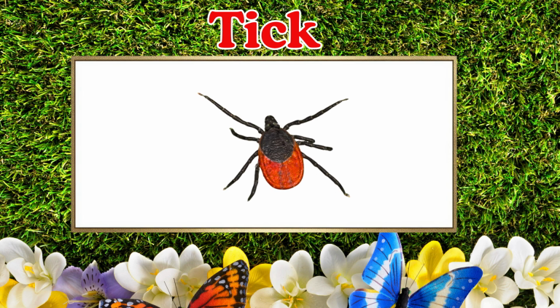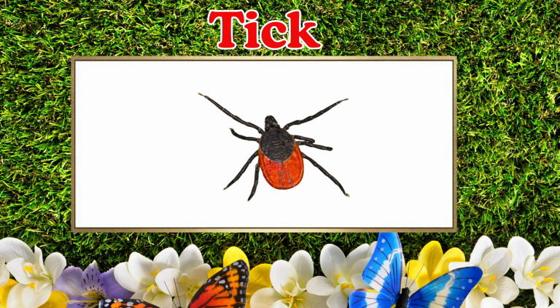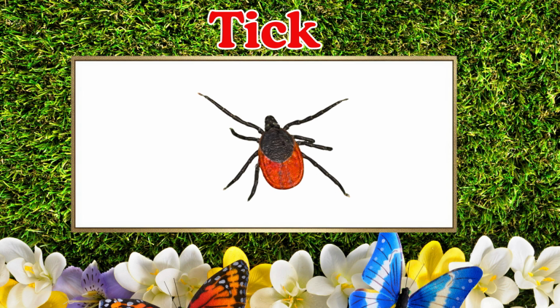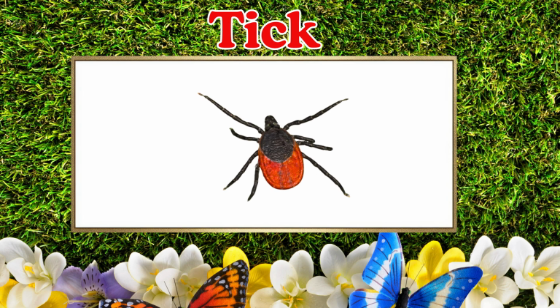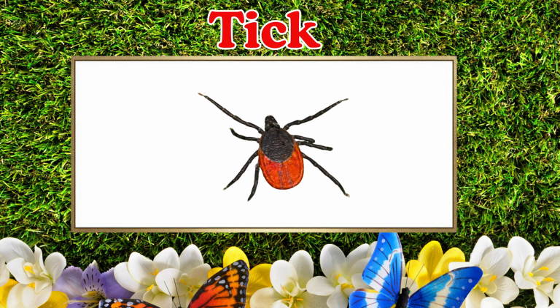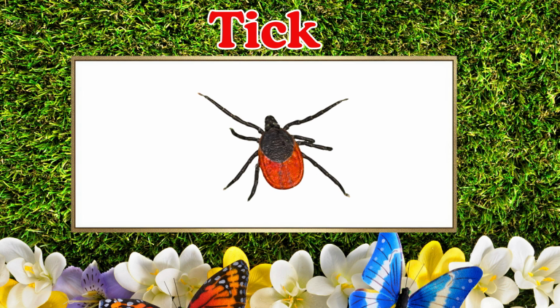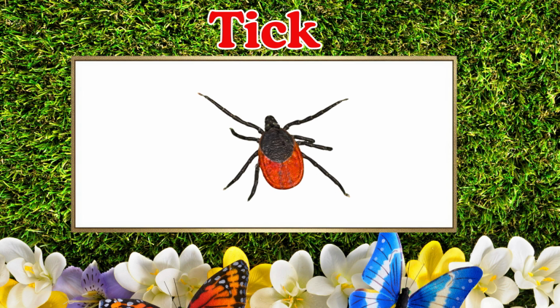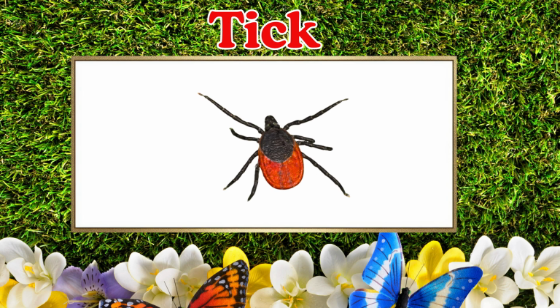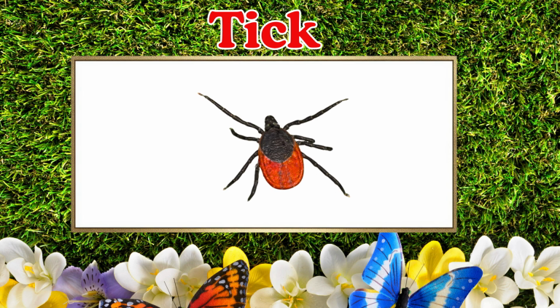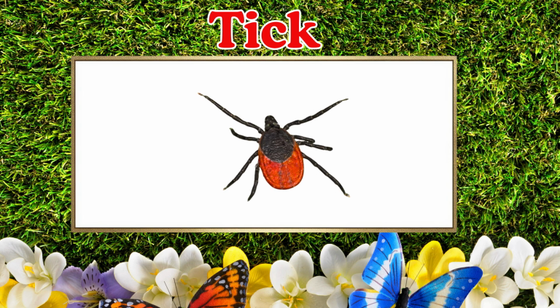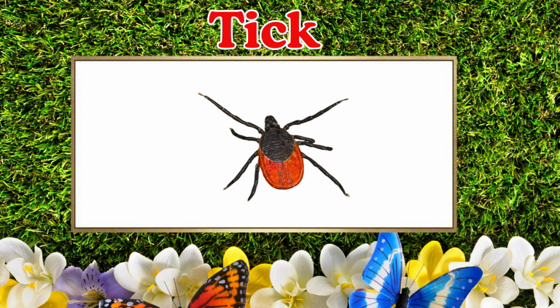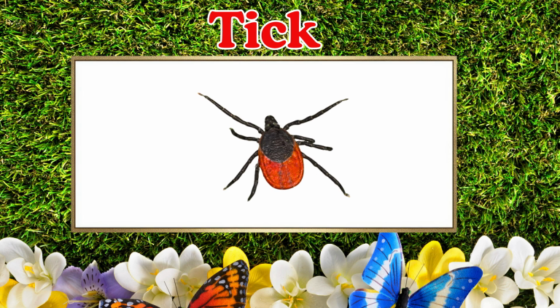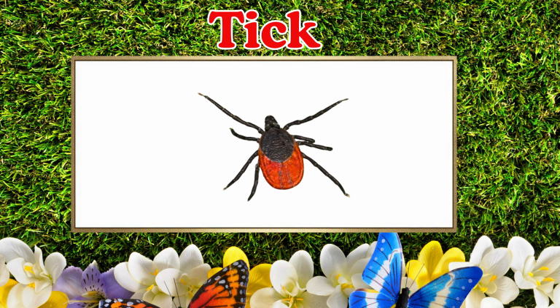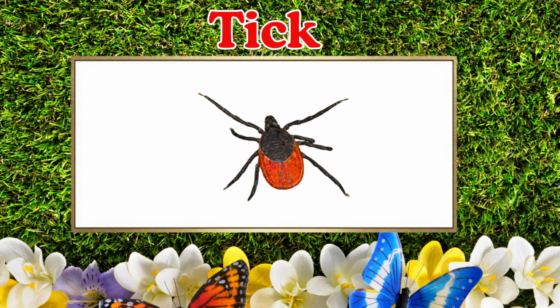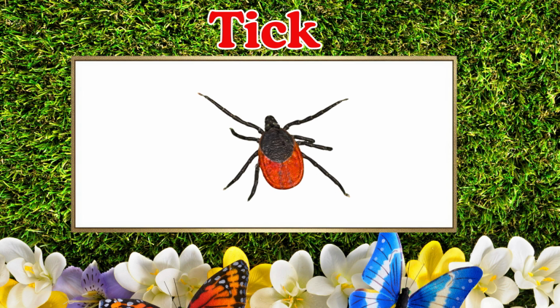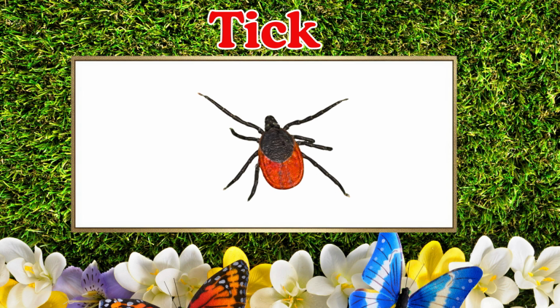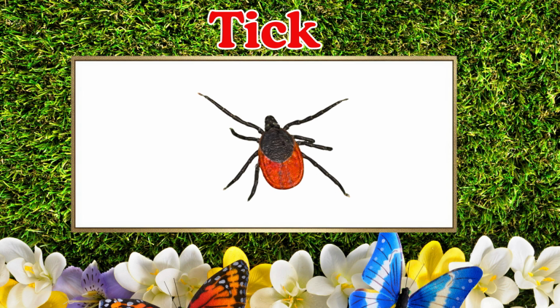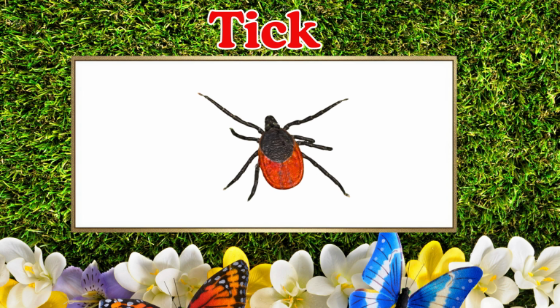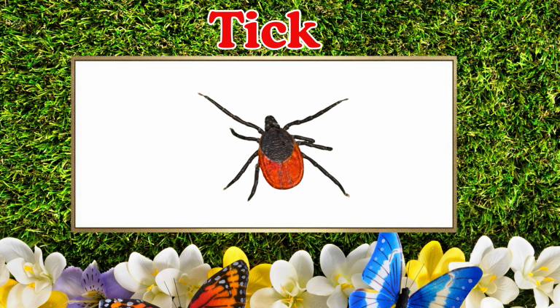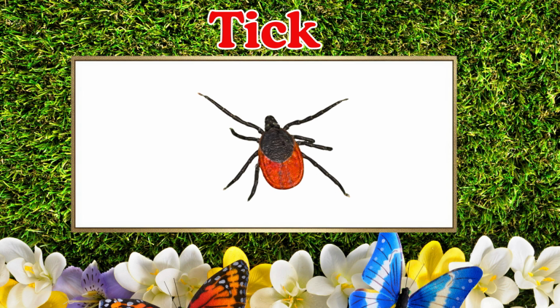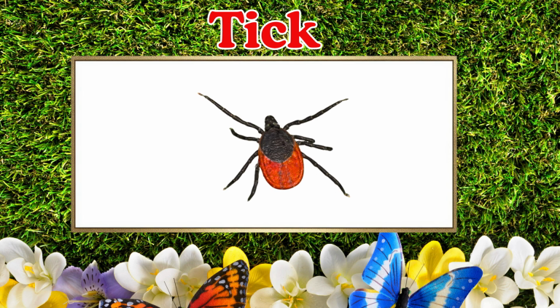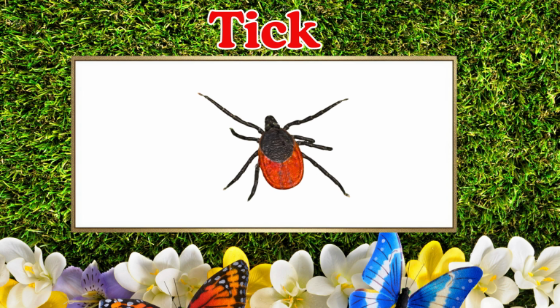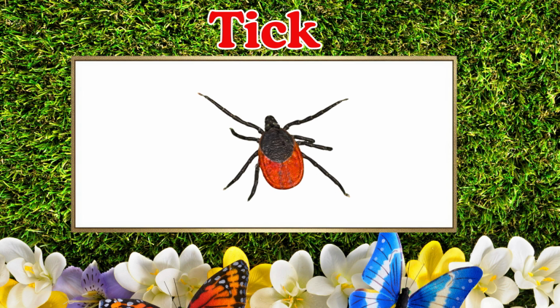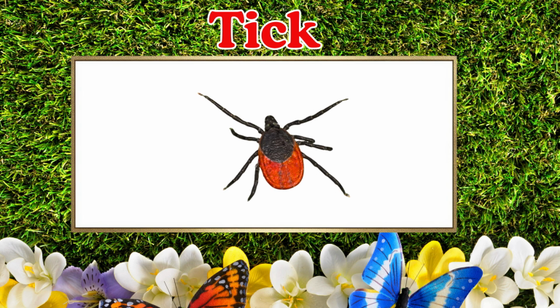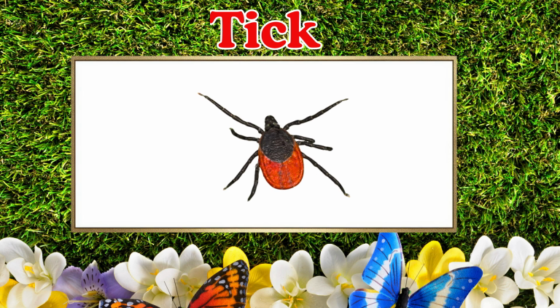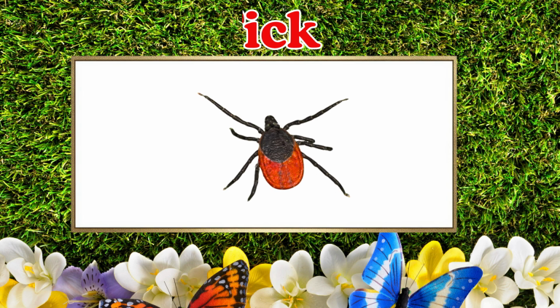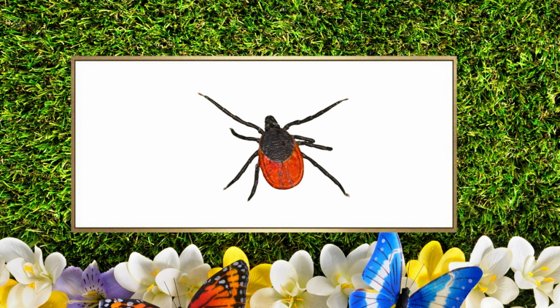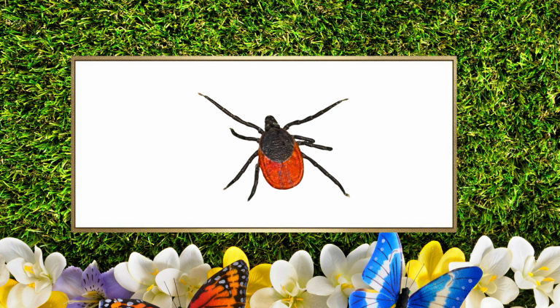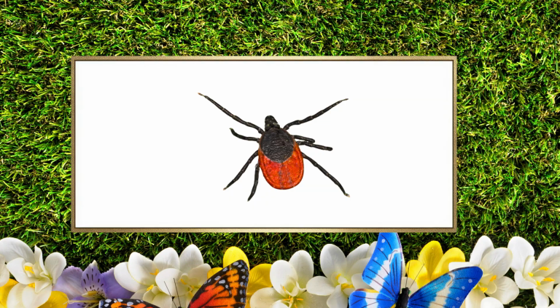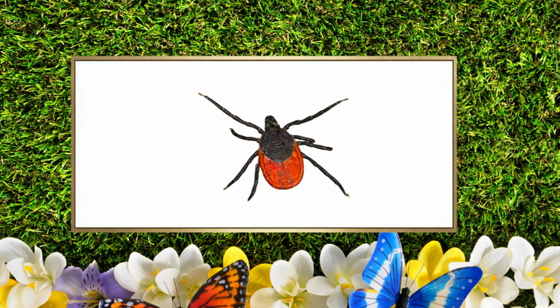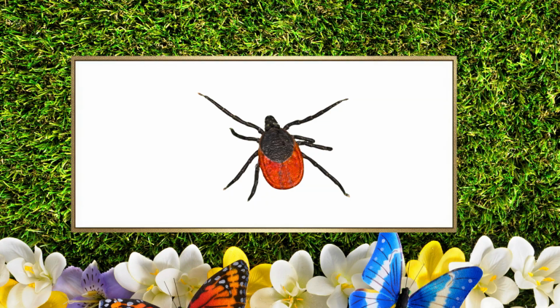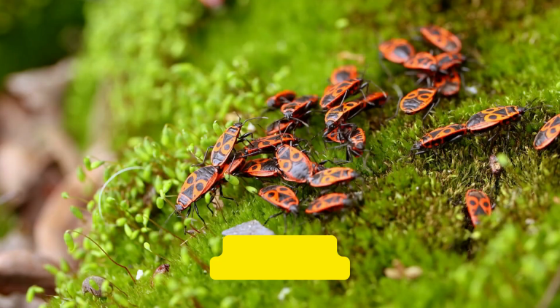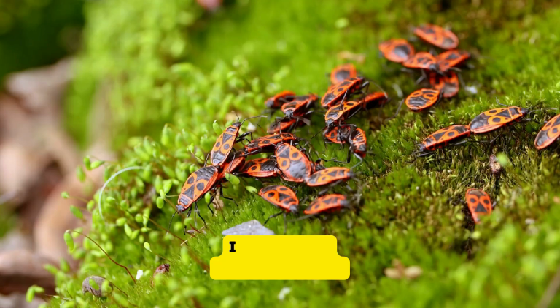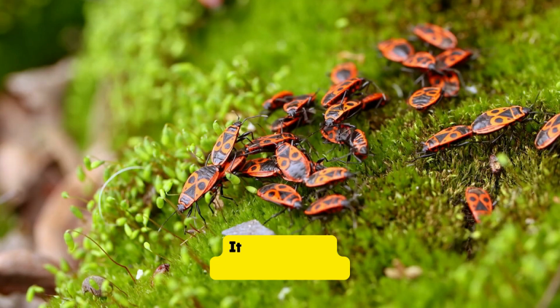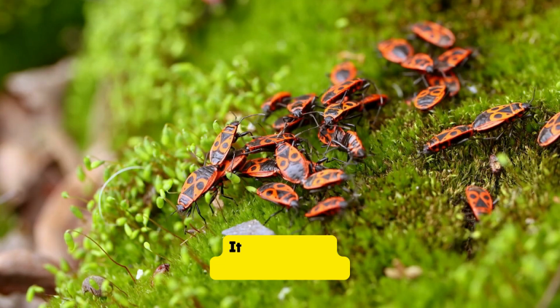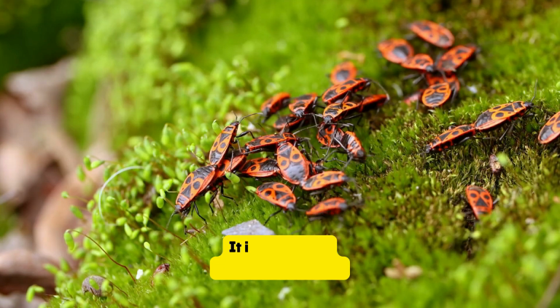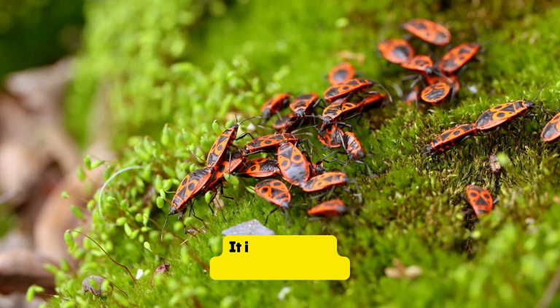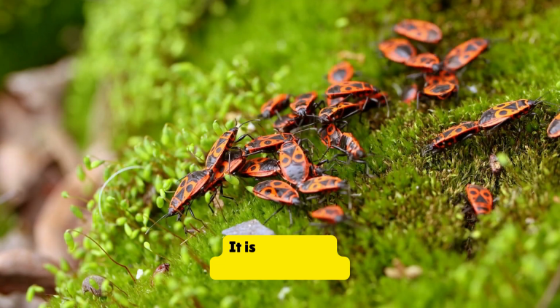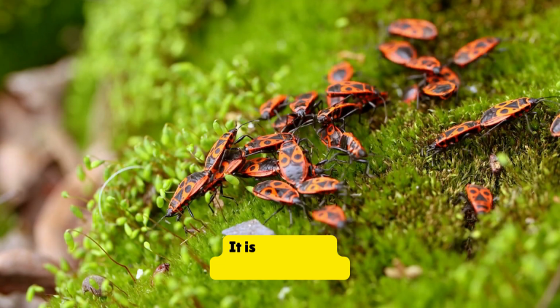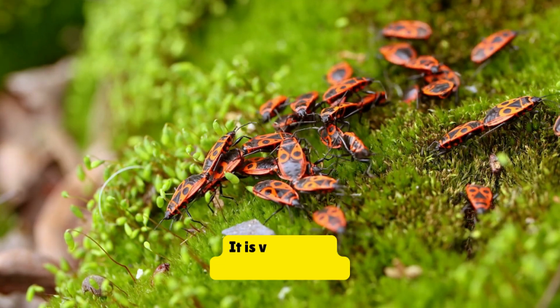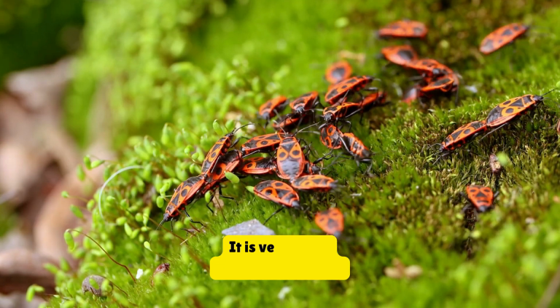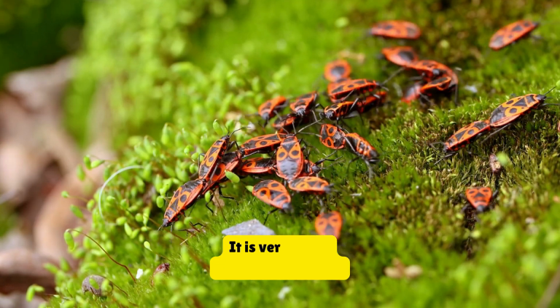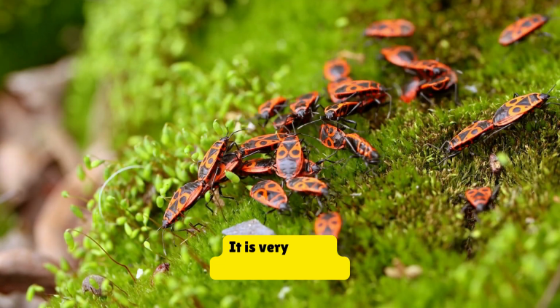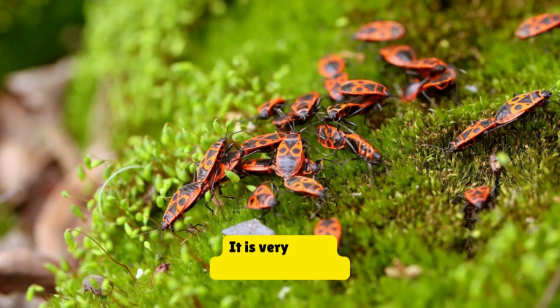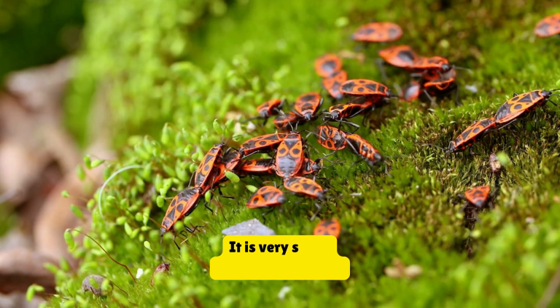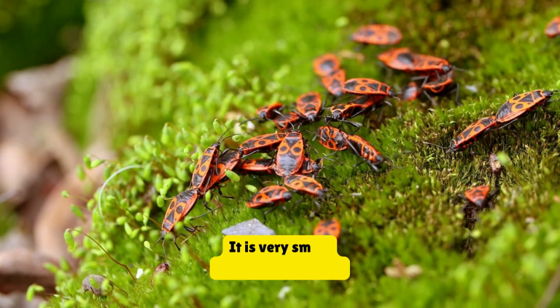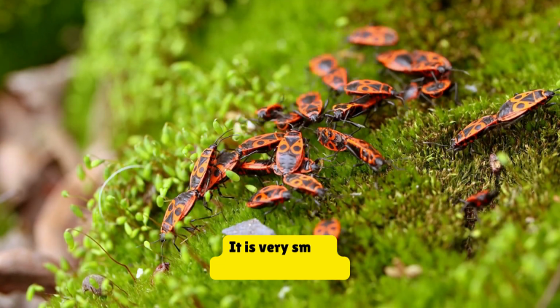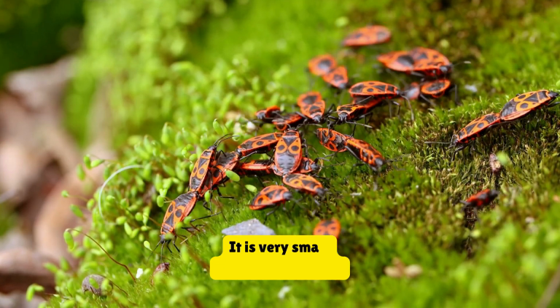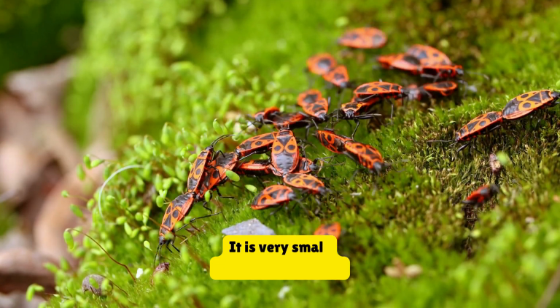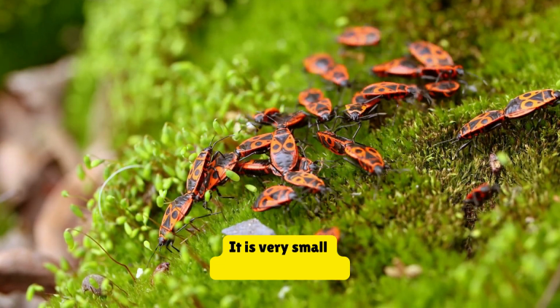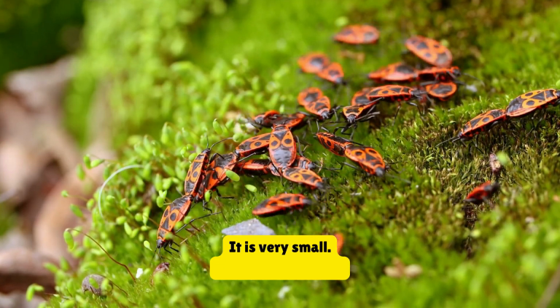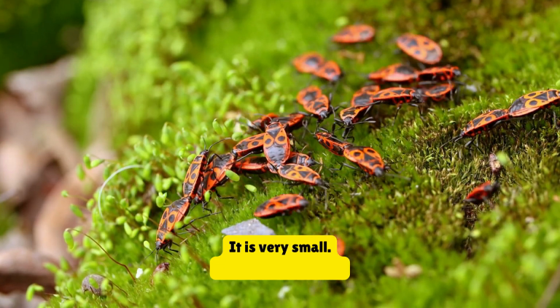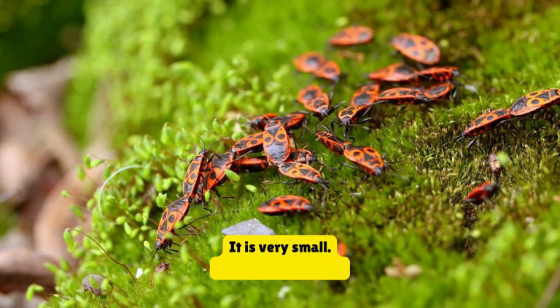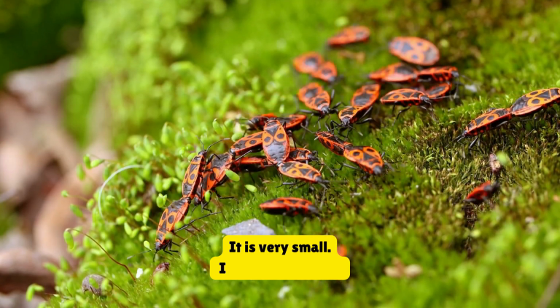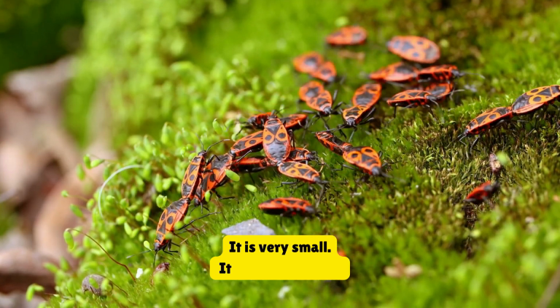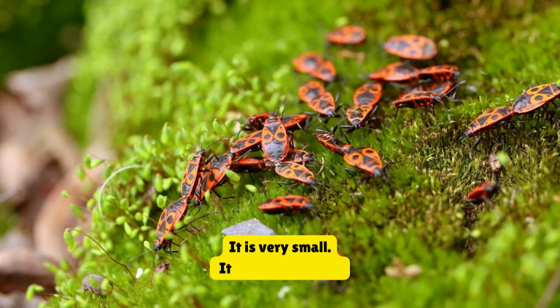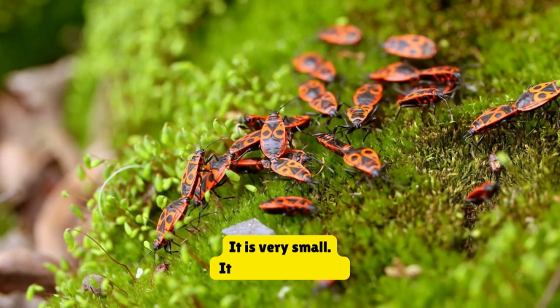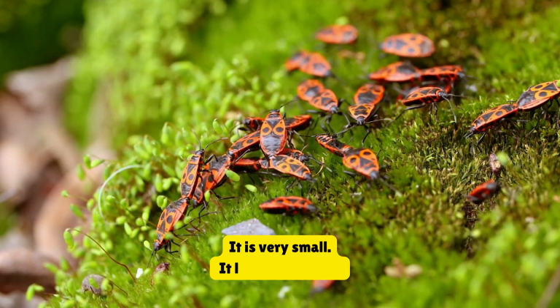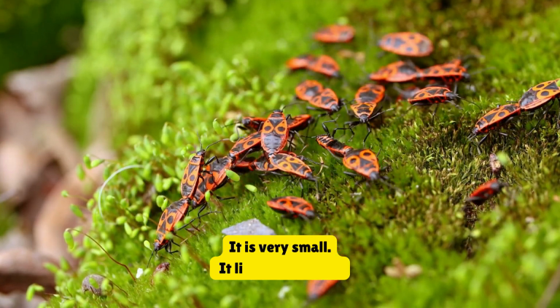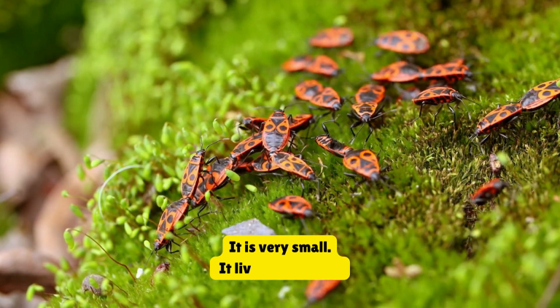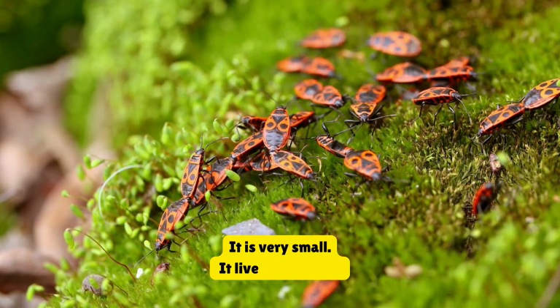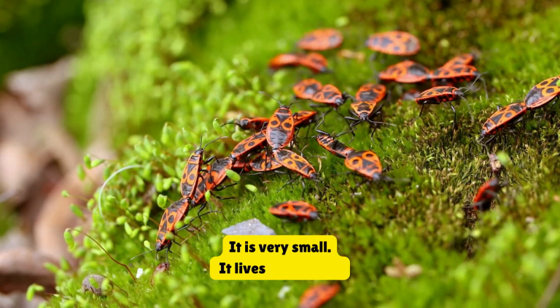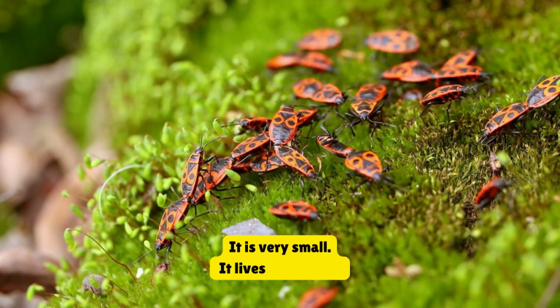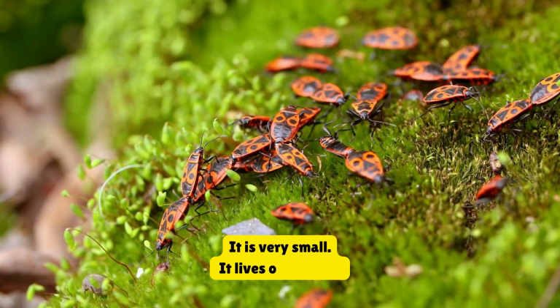Tick. This is a tick. It is very small. It lives on animals.